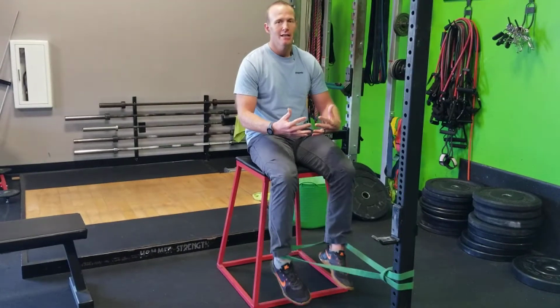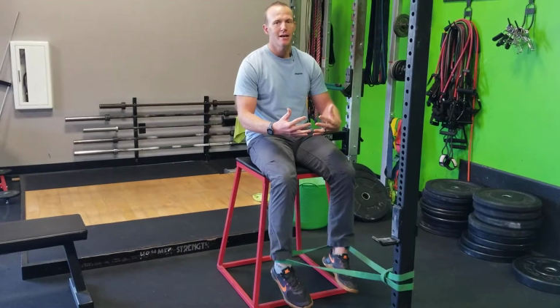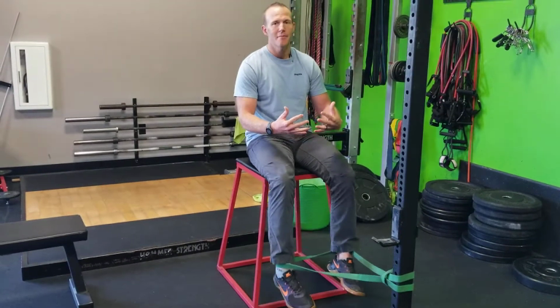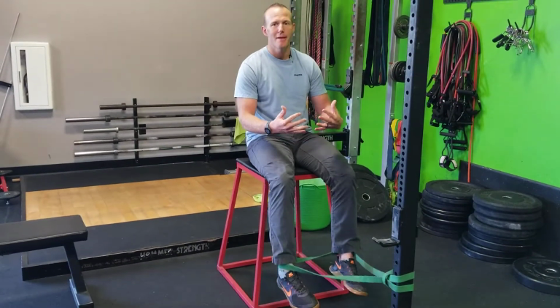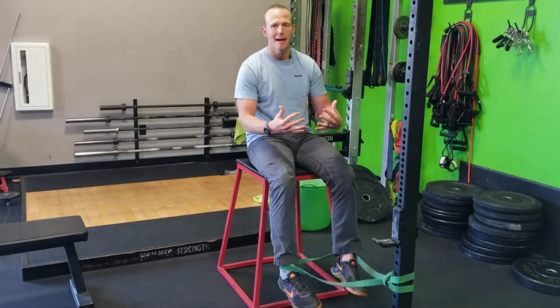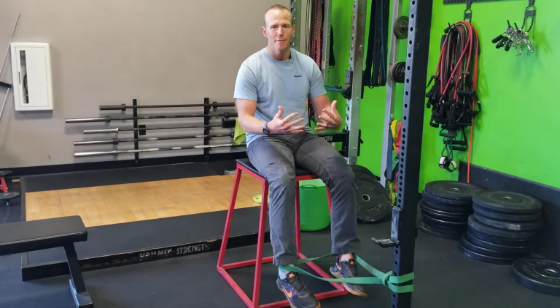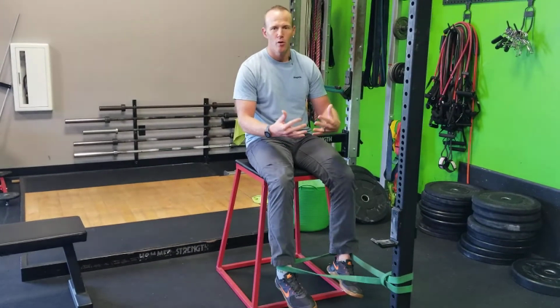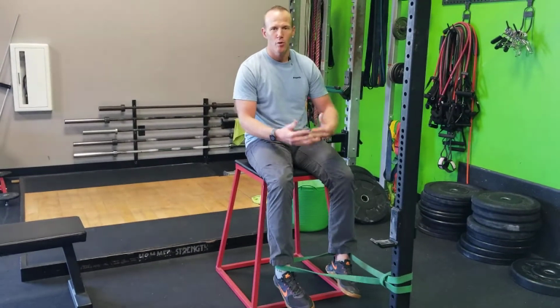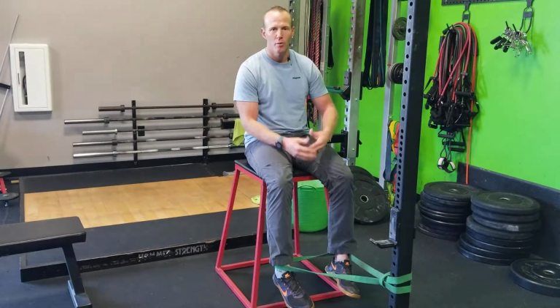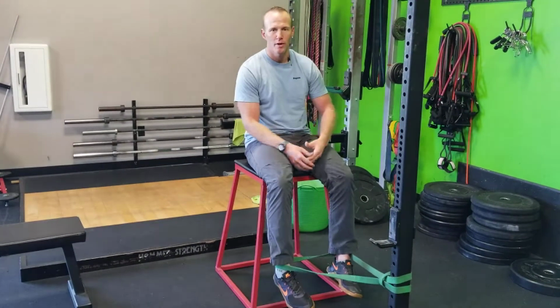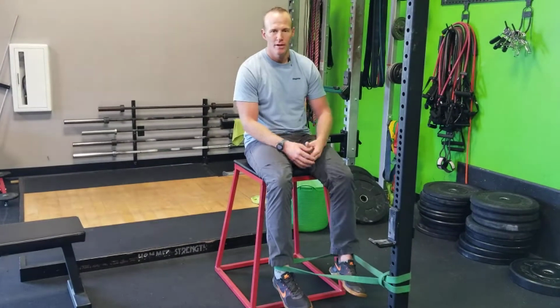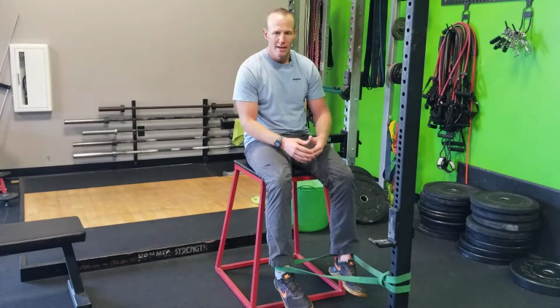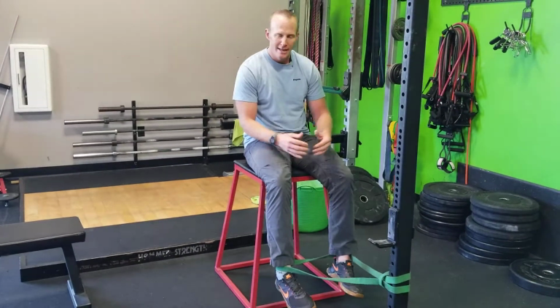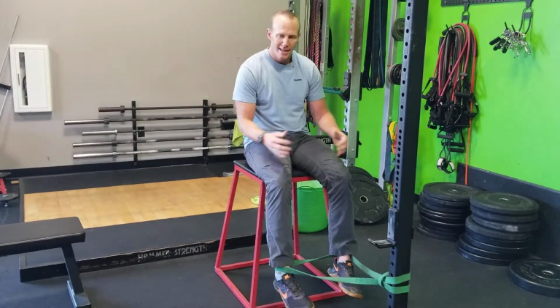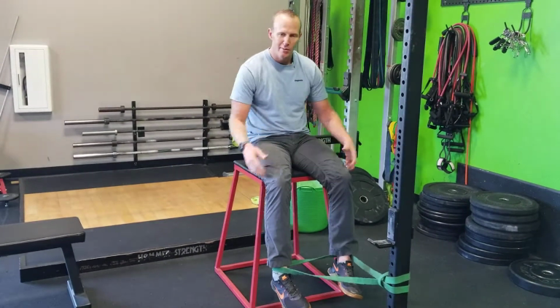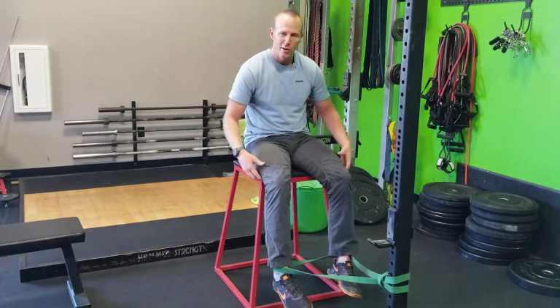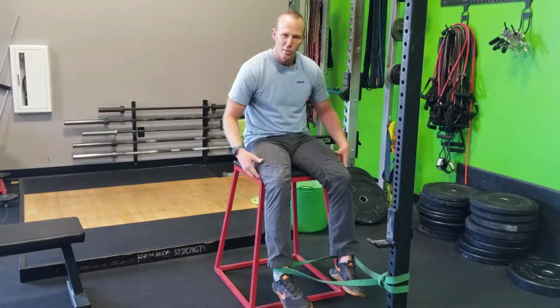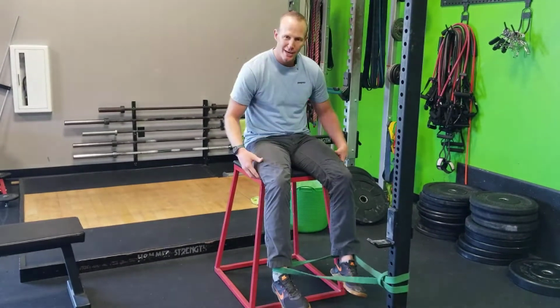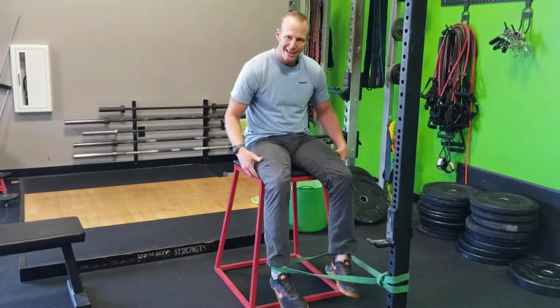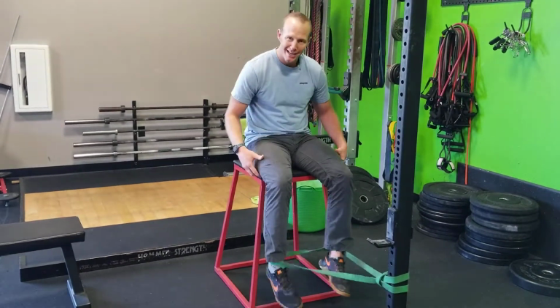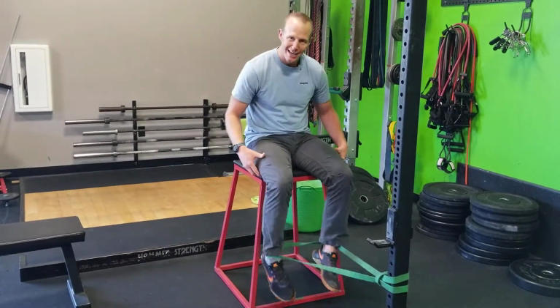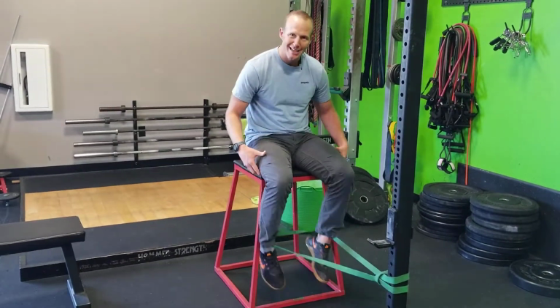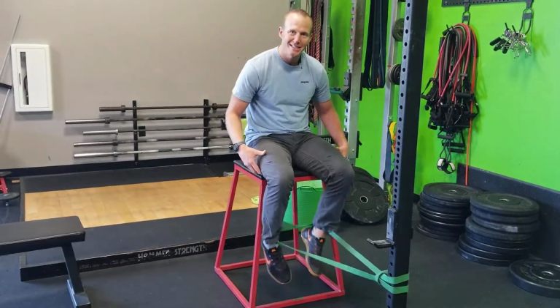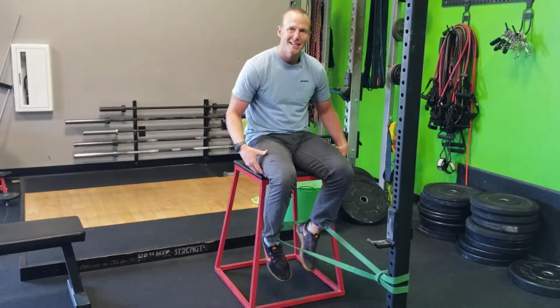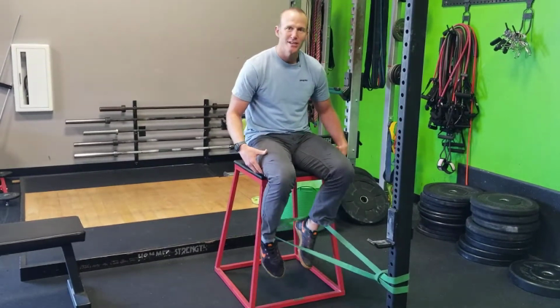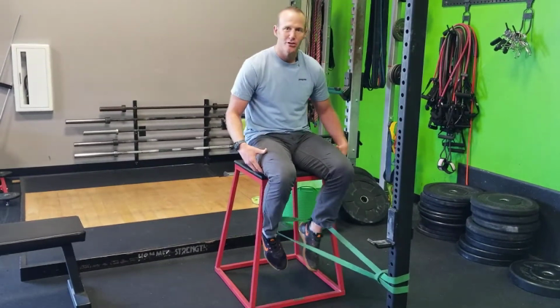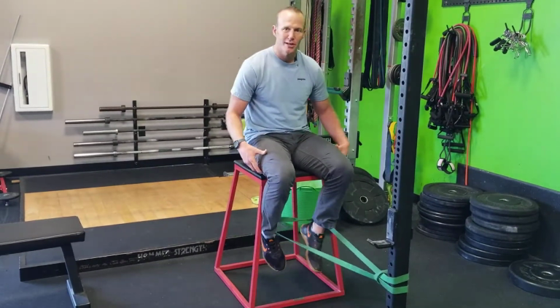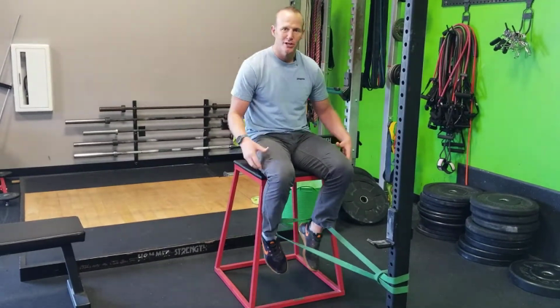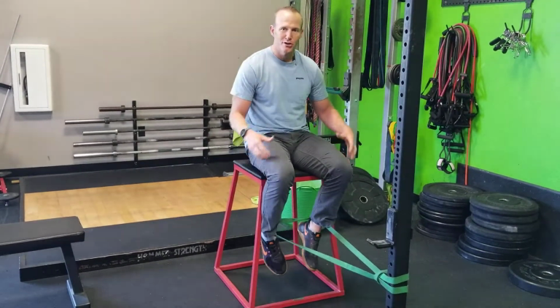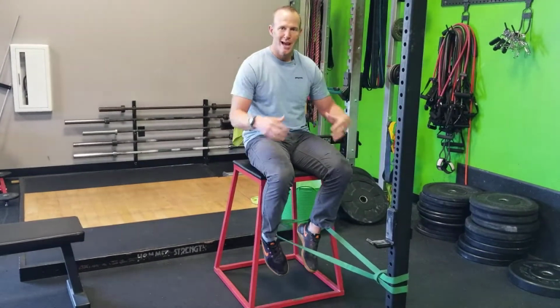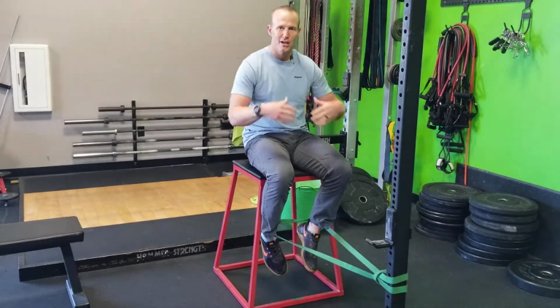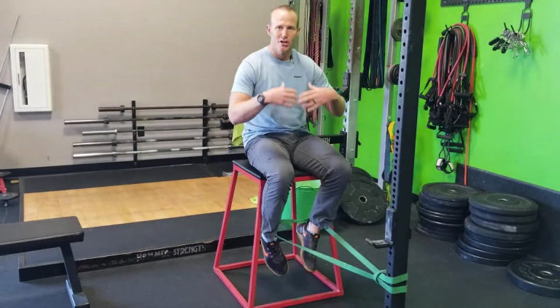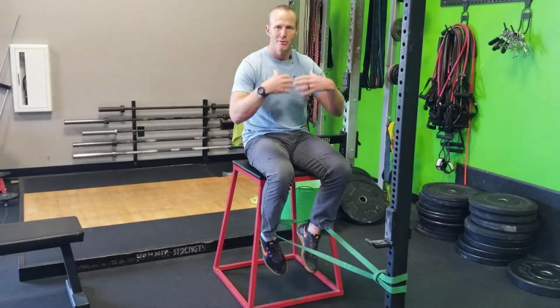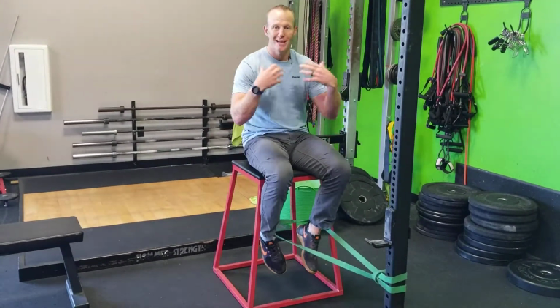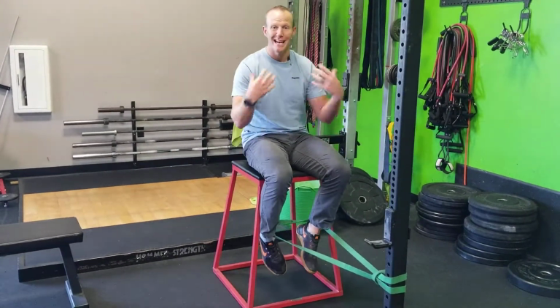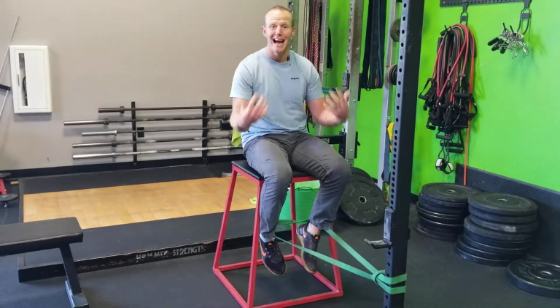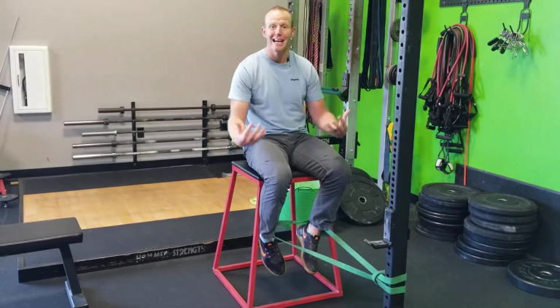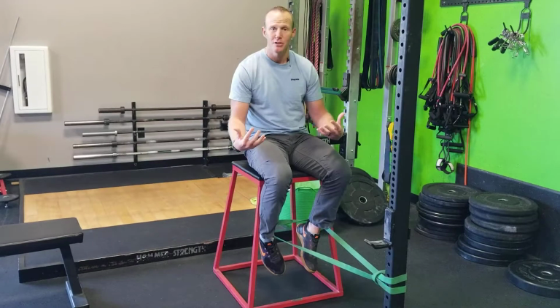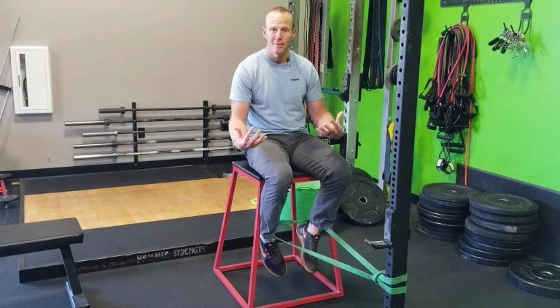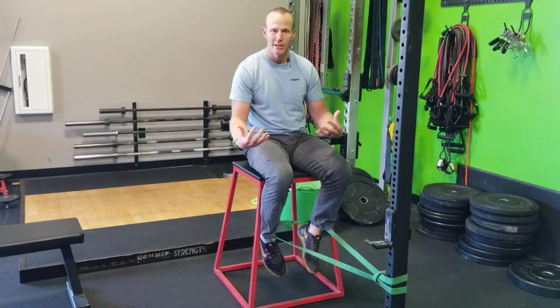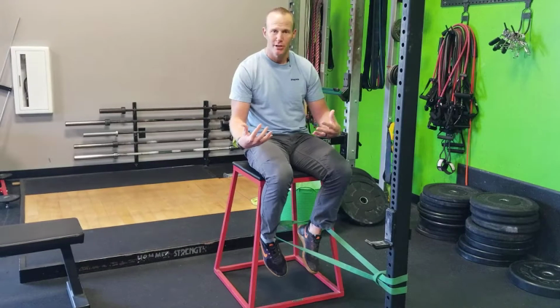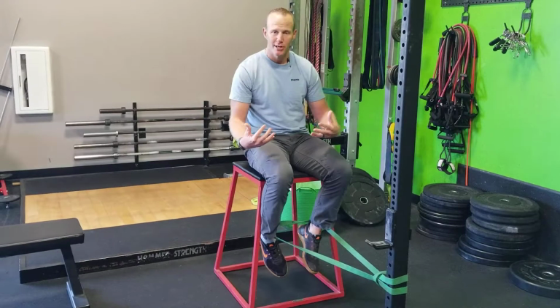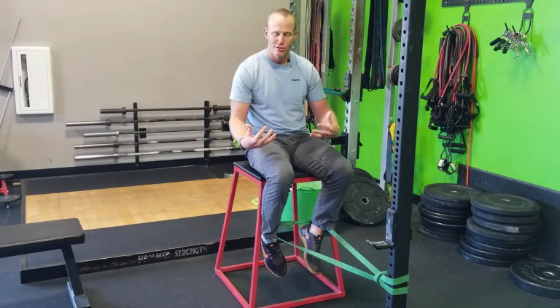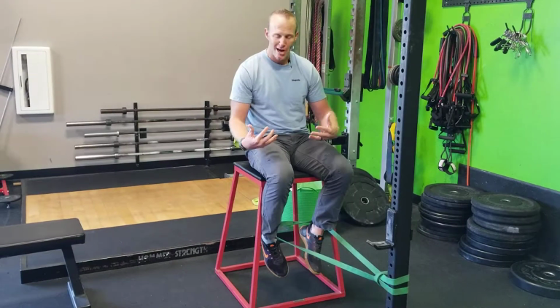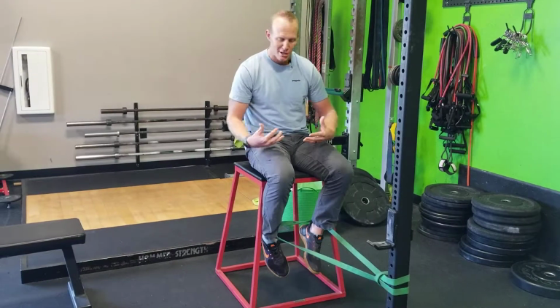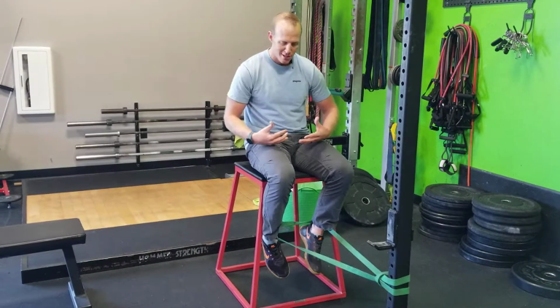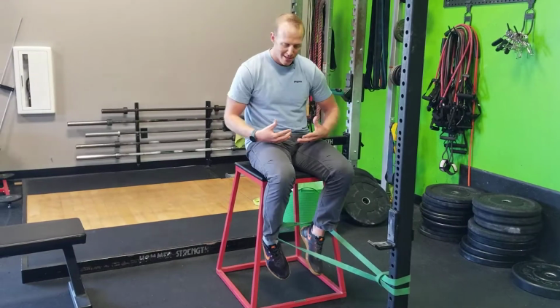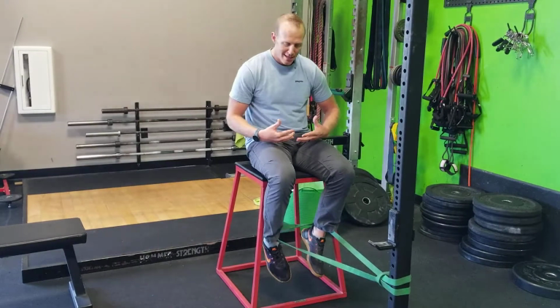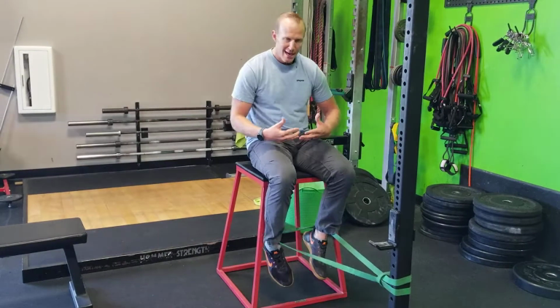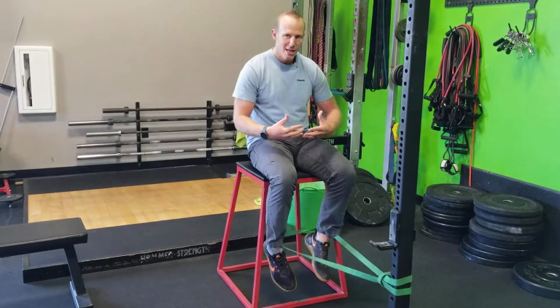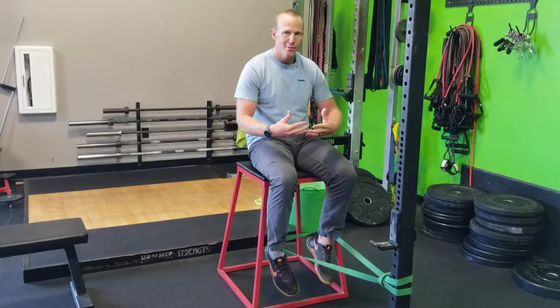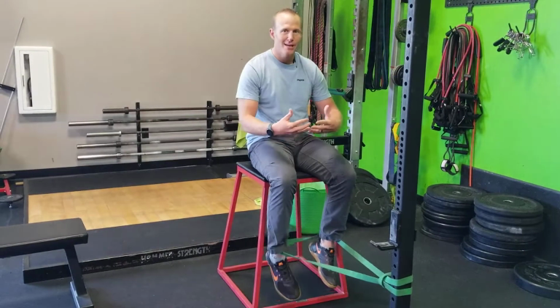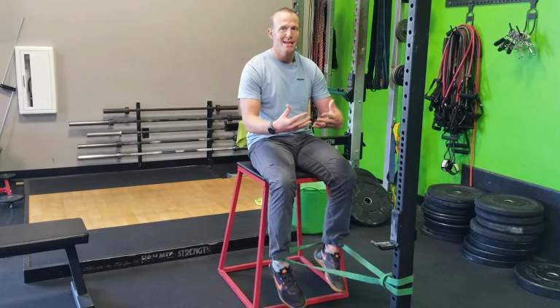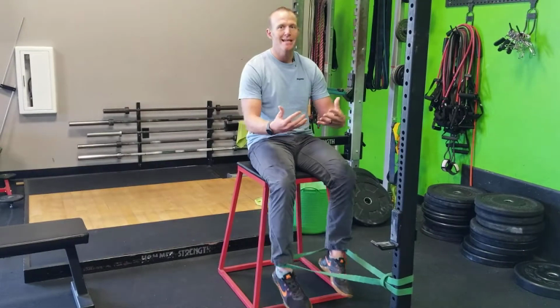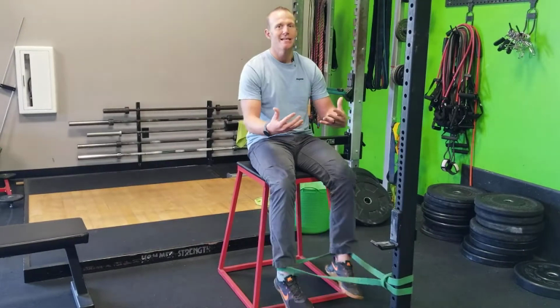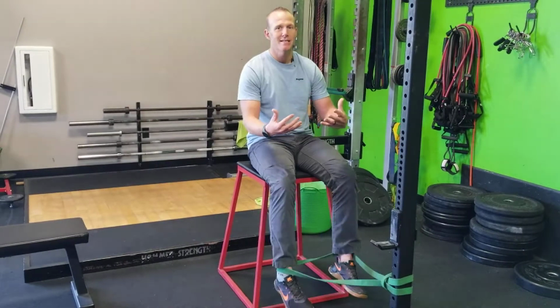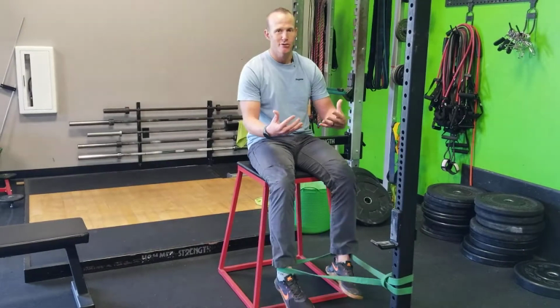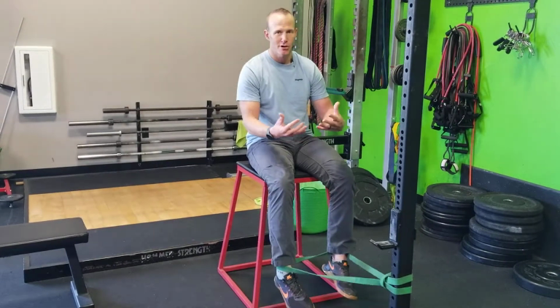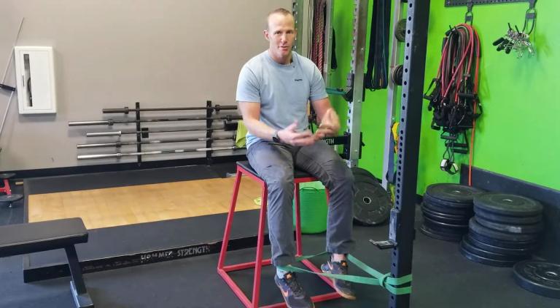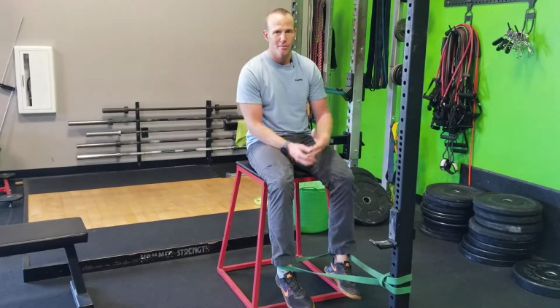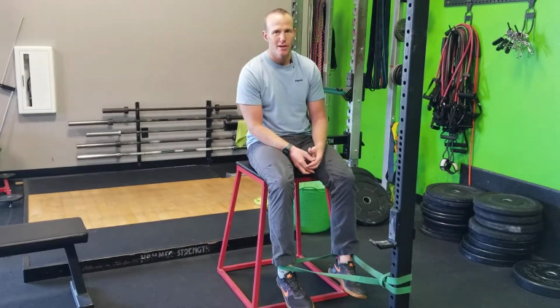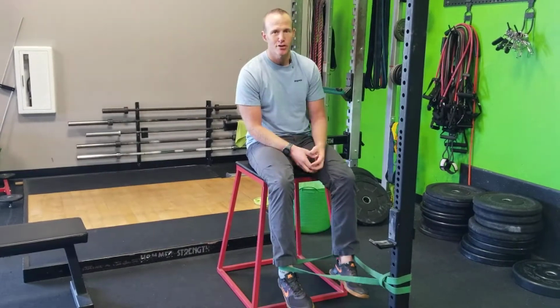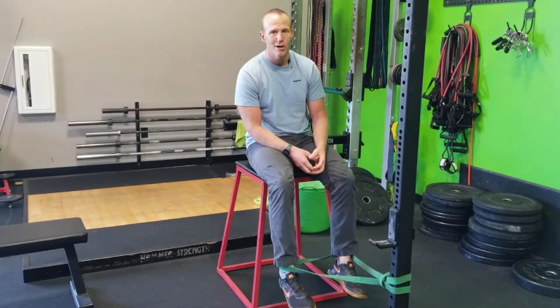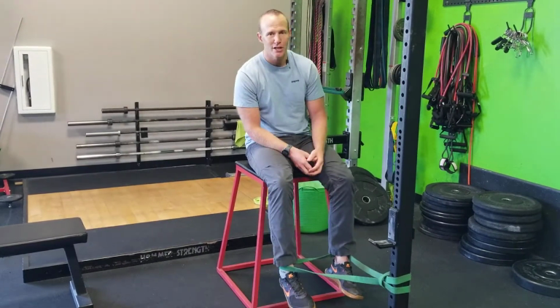You have to pause when you're back here for a second, then let them come back forward. That way we'll get a concentric contraction, we'll get an isometric contraction, and then we'll get a decent eccentric contraction.